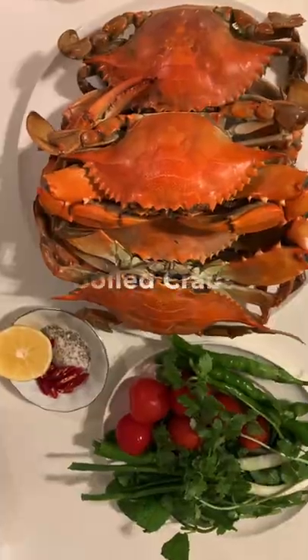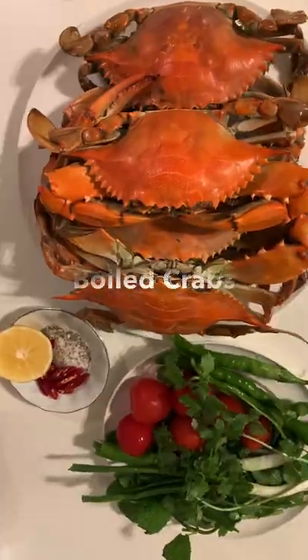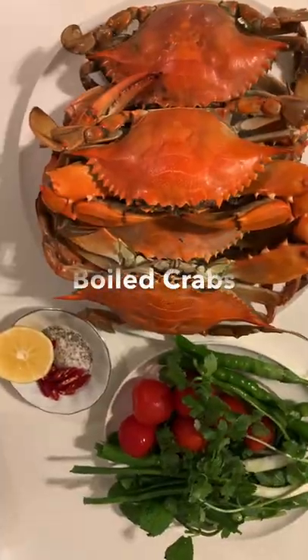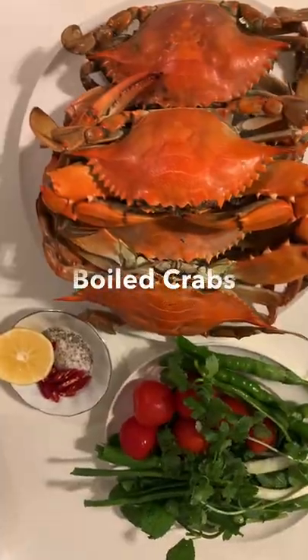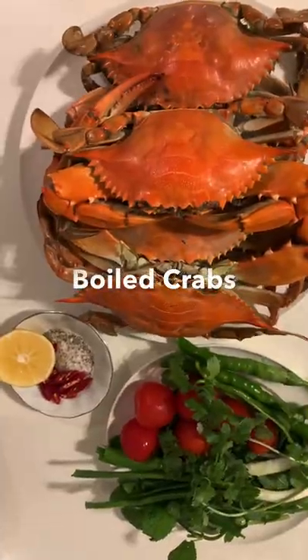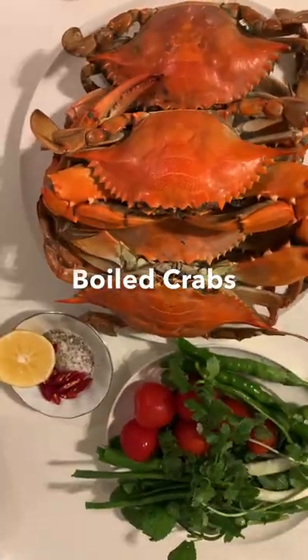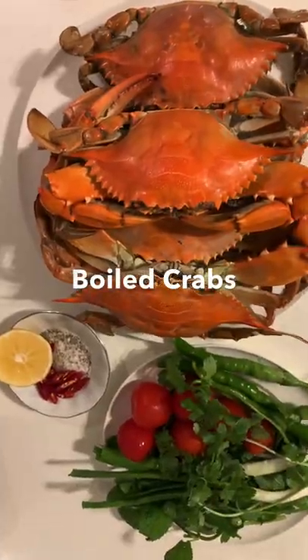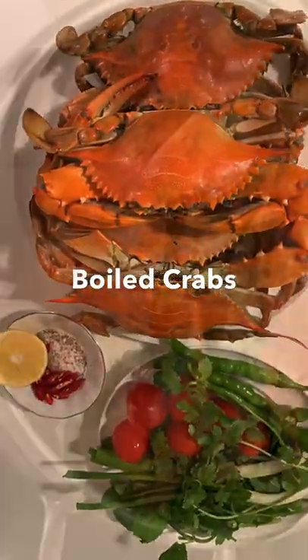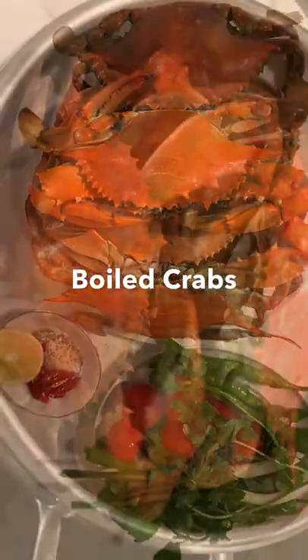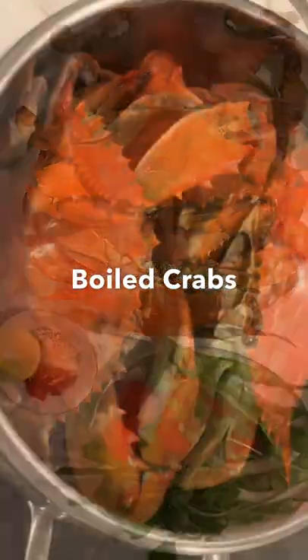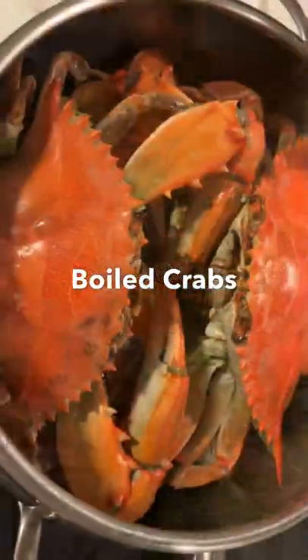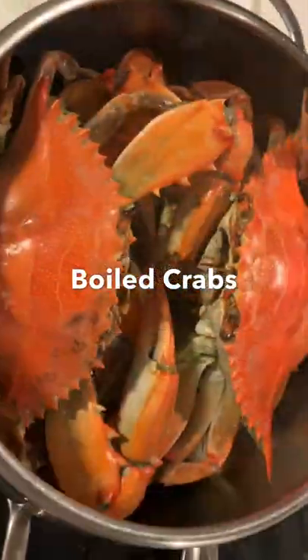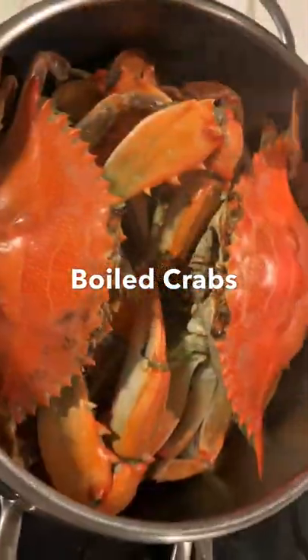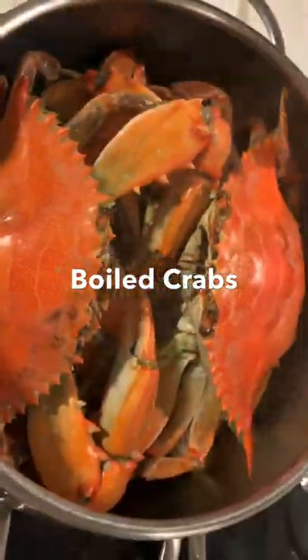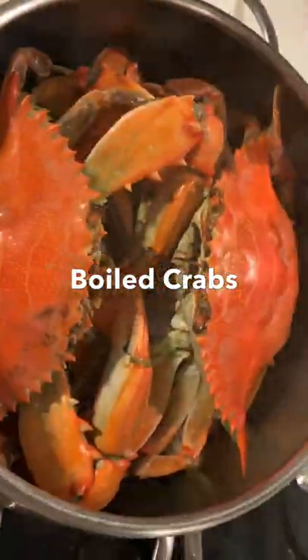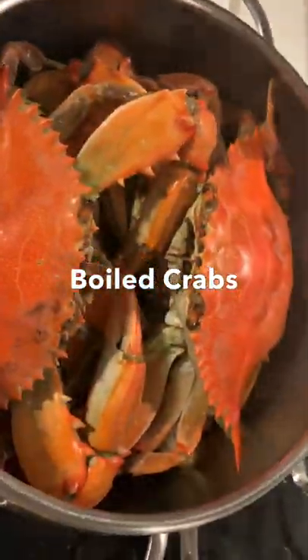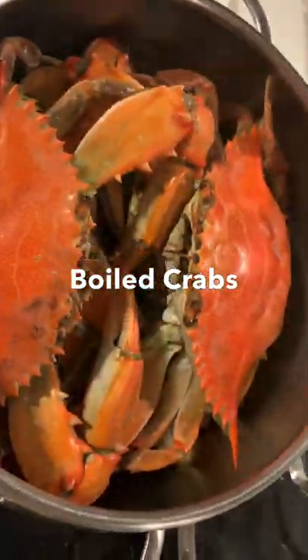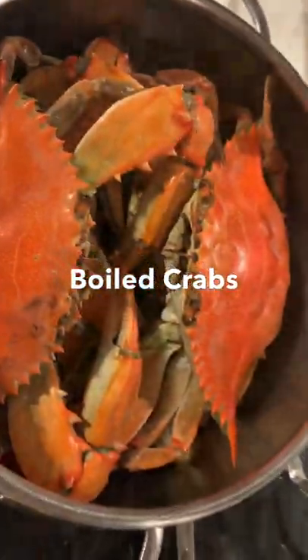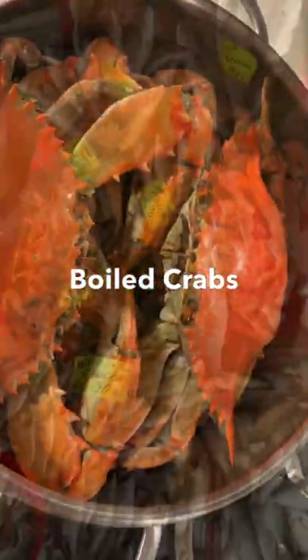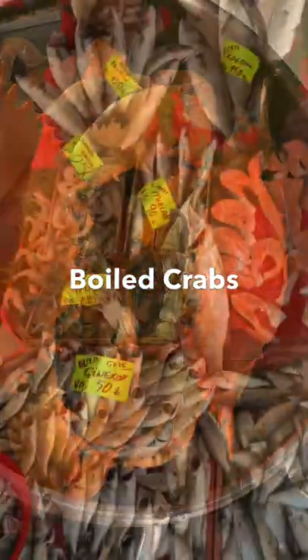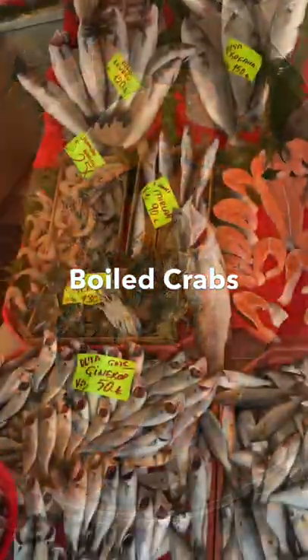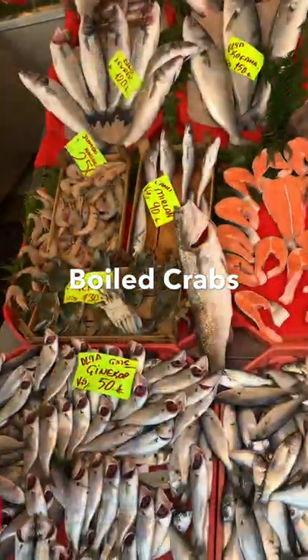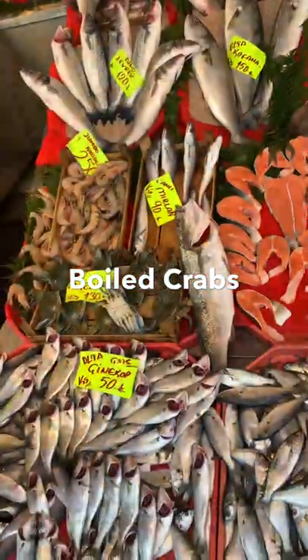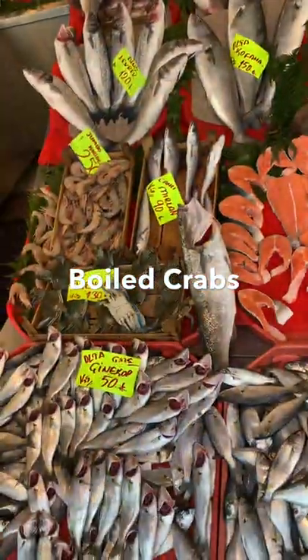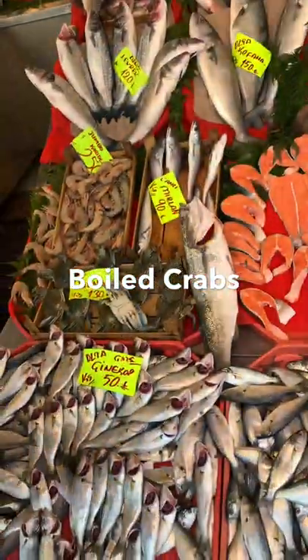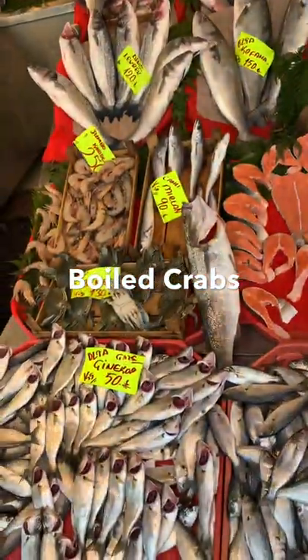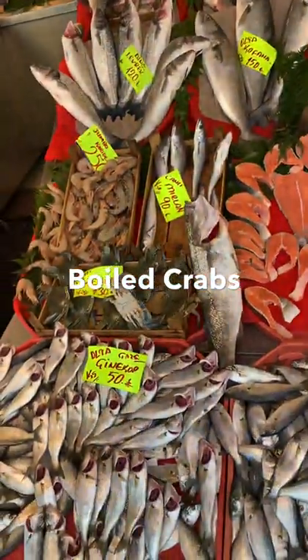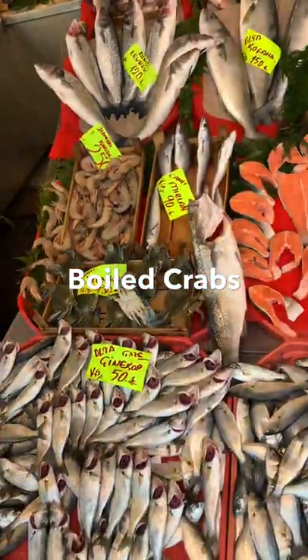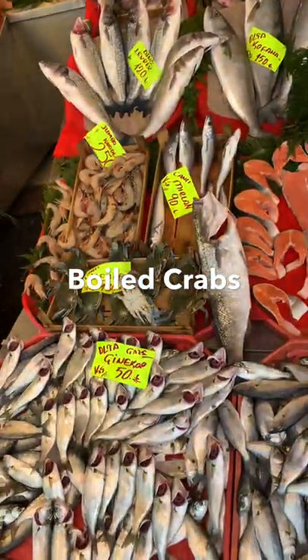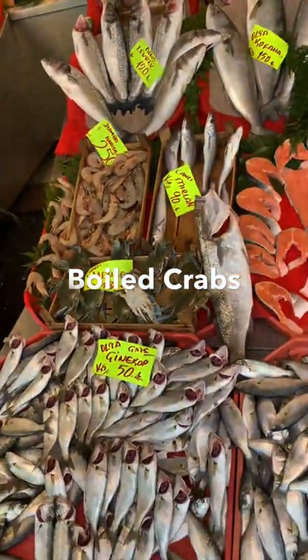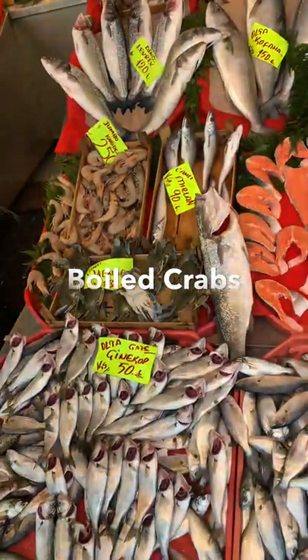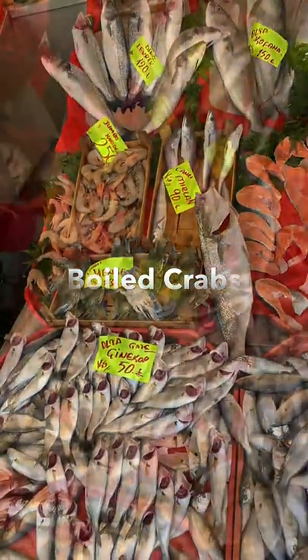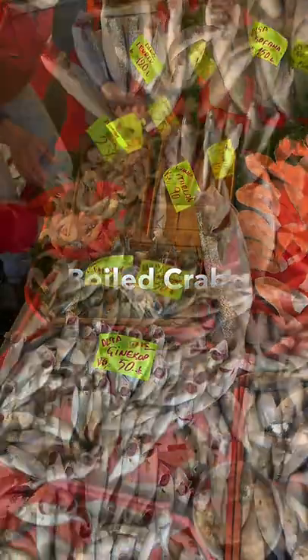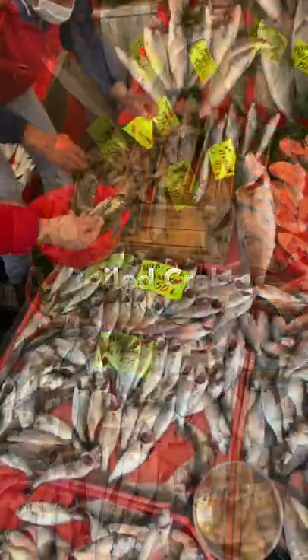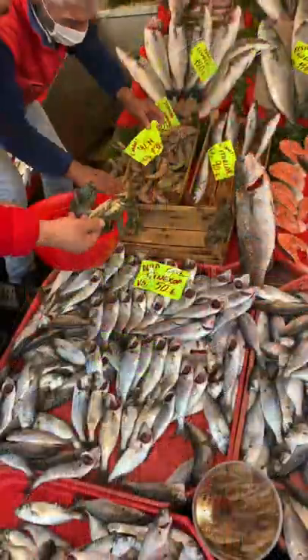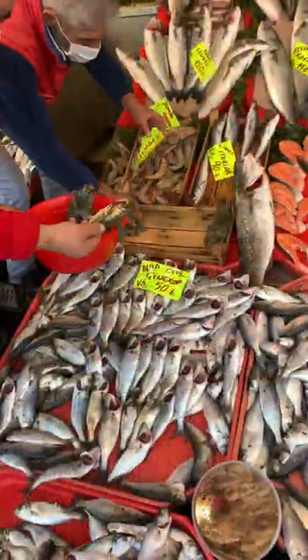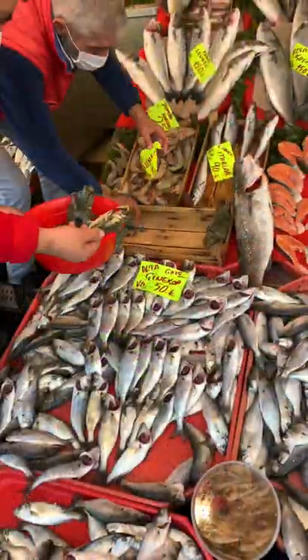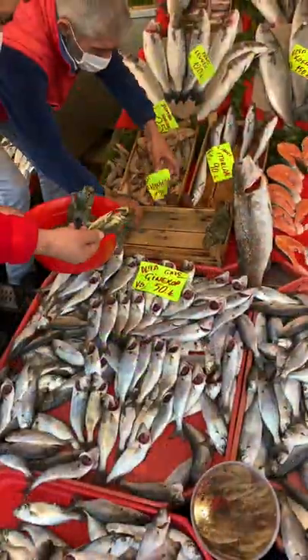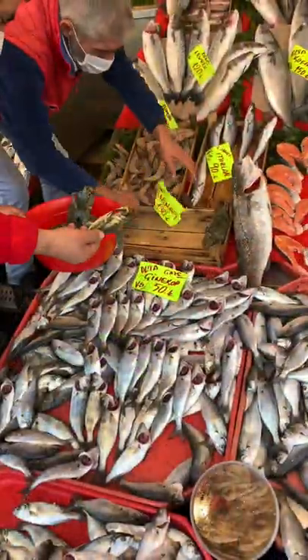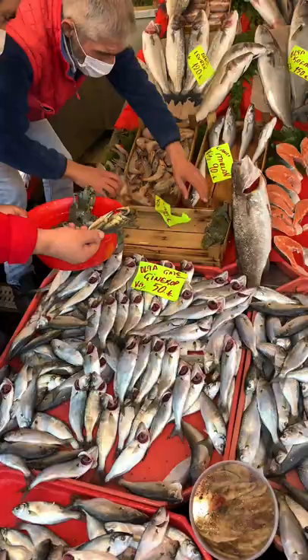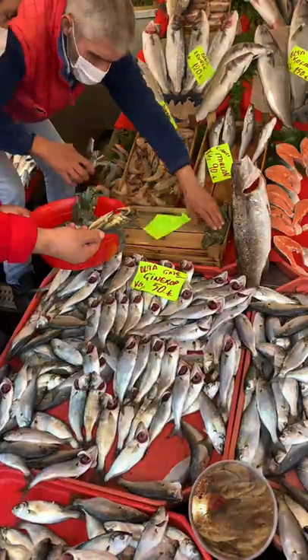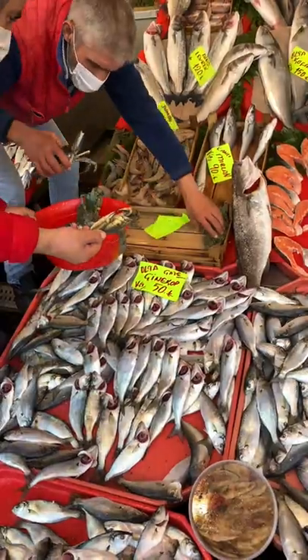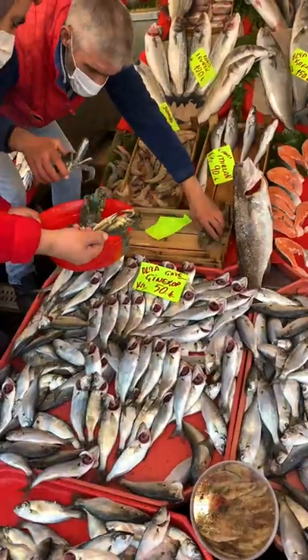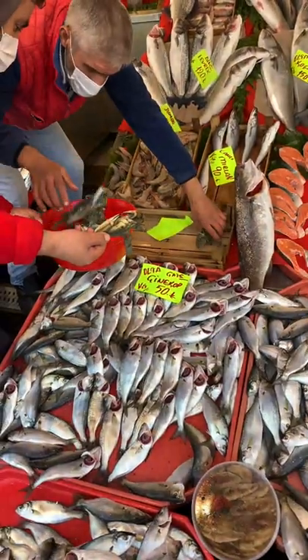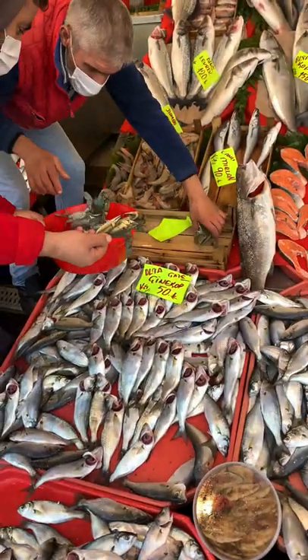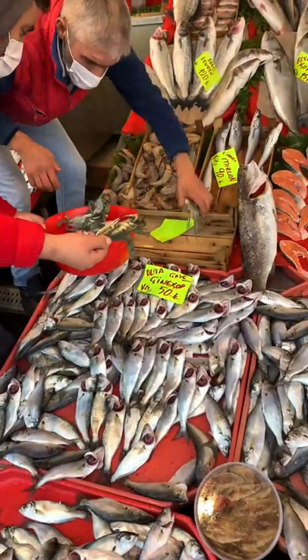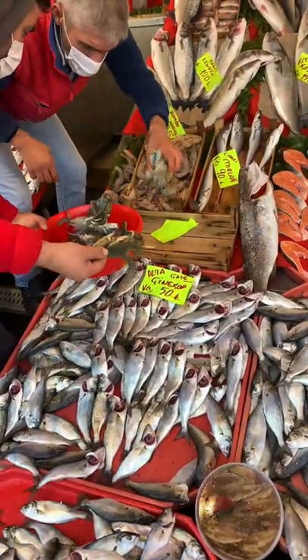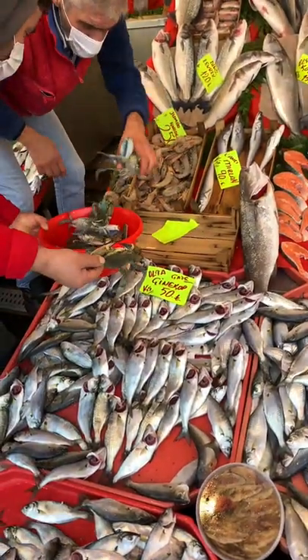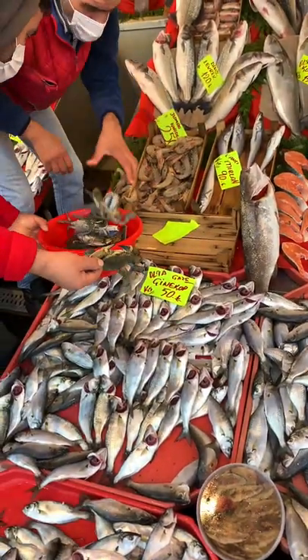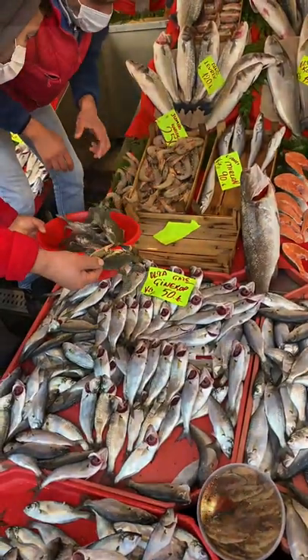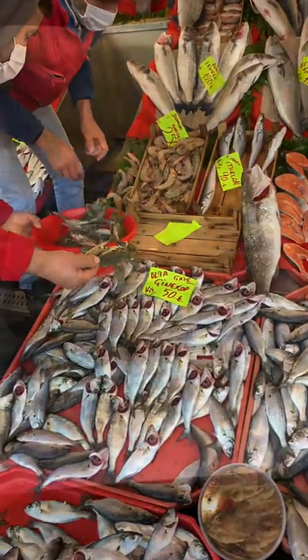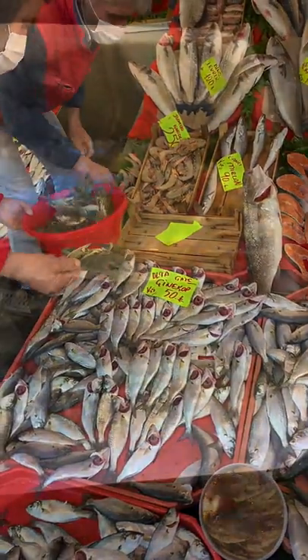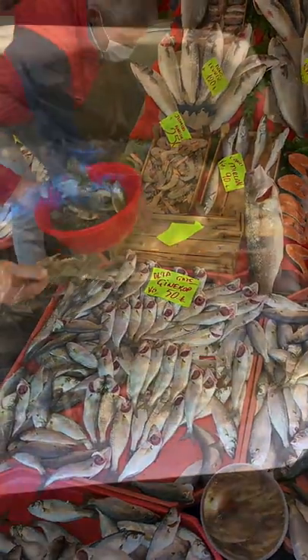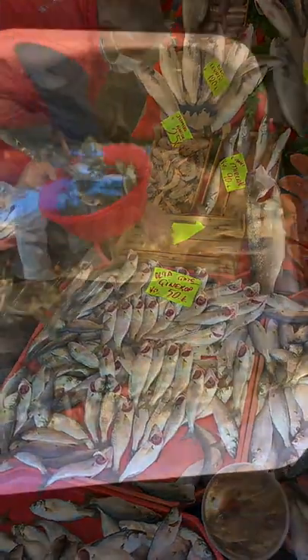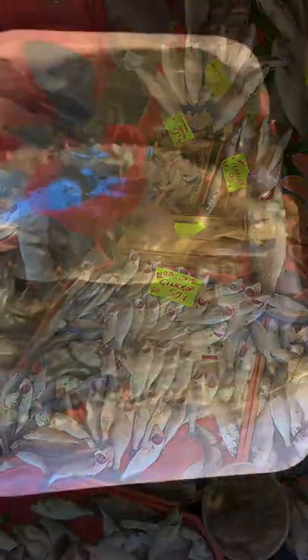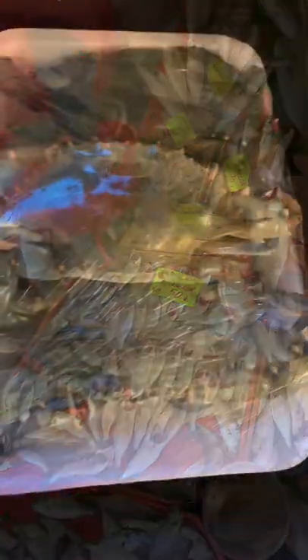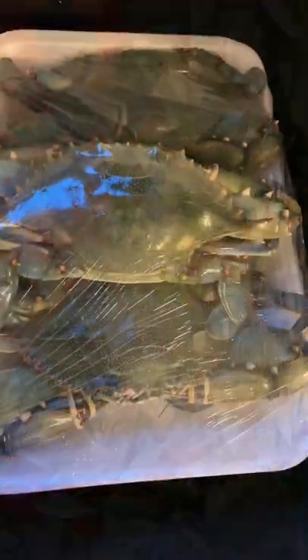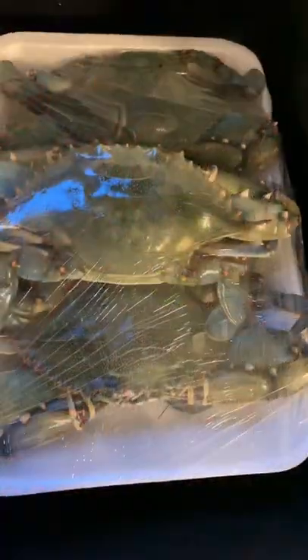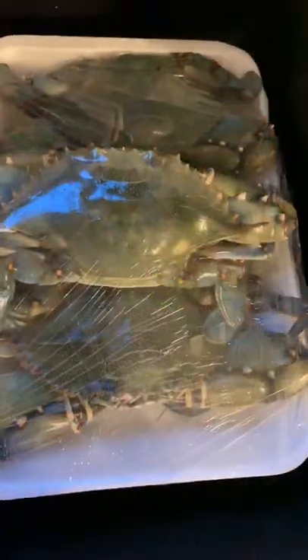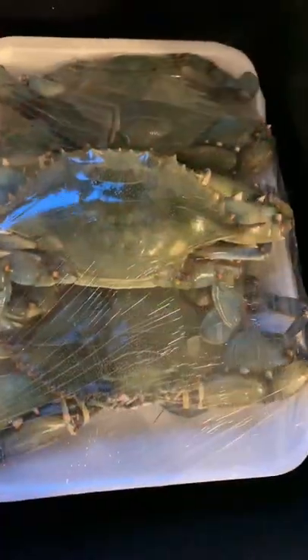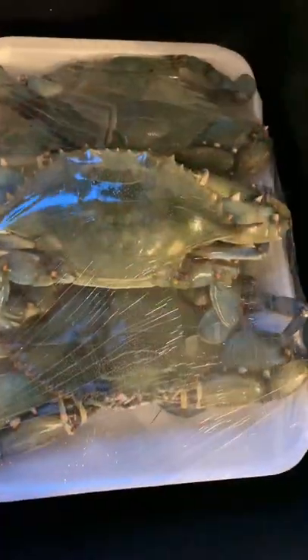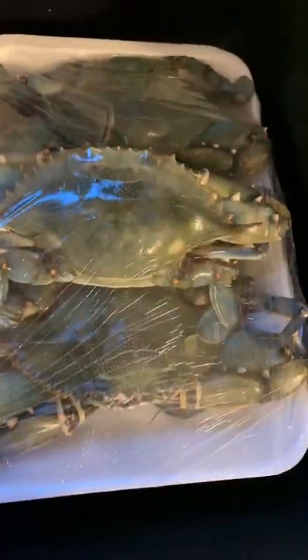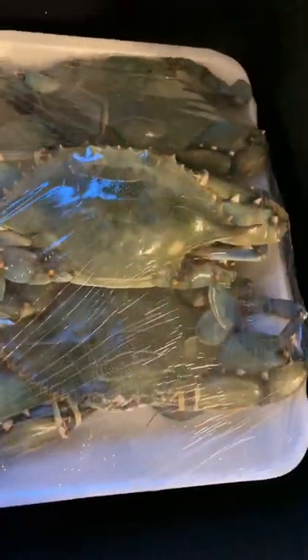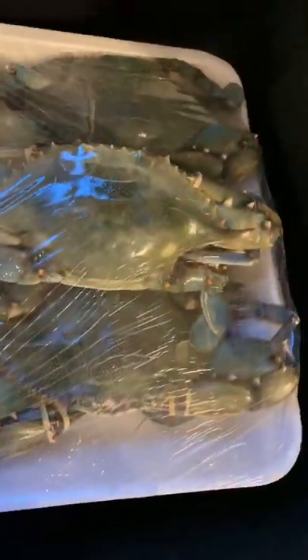Hi guys, welcome back to my channel. Today I will show you the way to boil grubs. Let's get started.